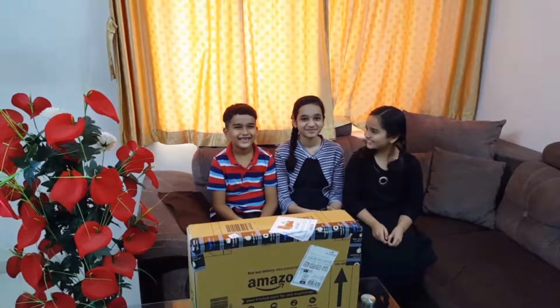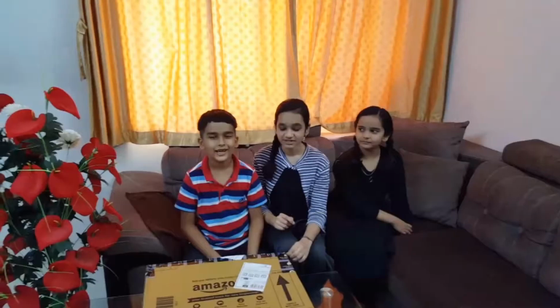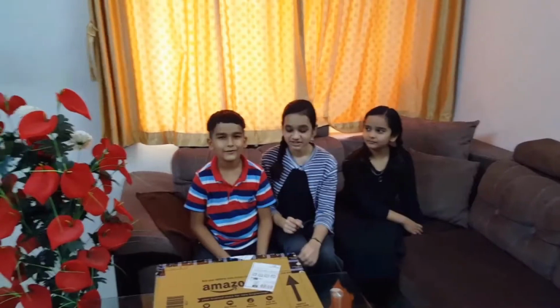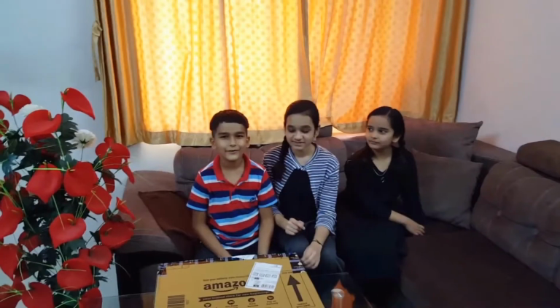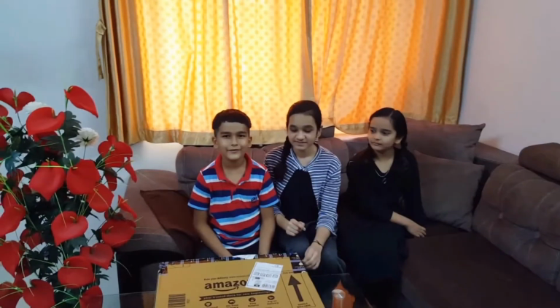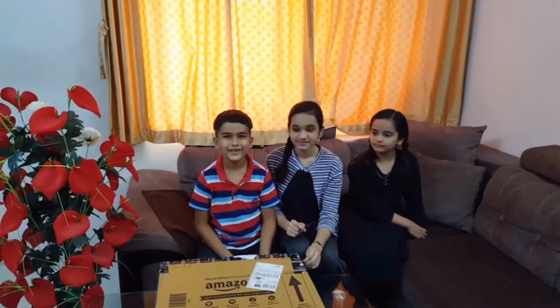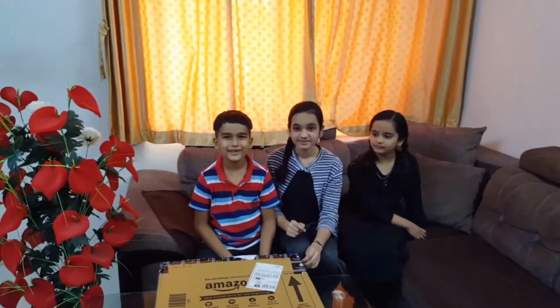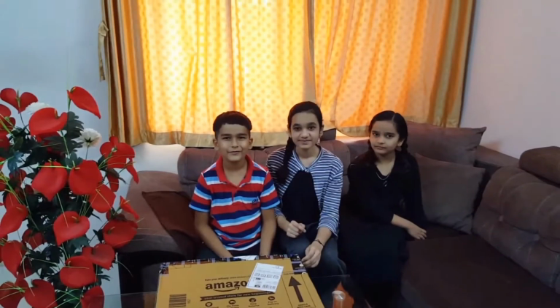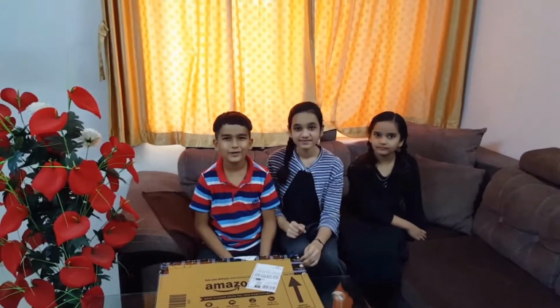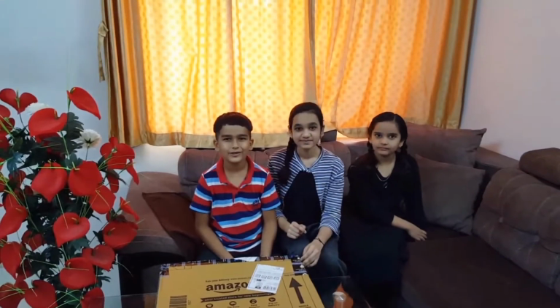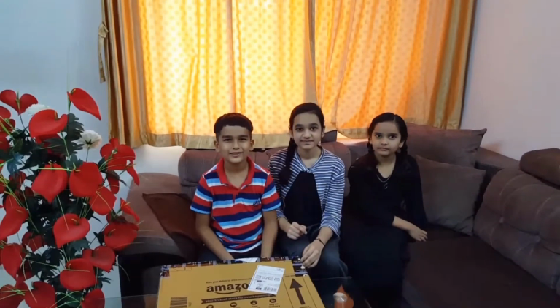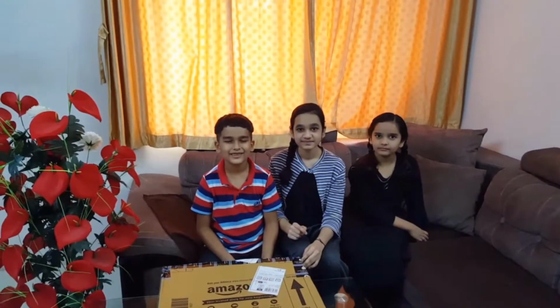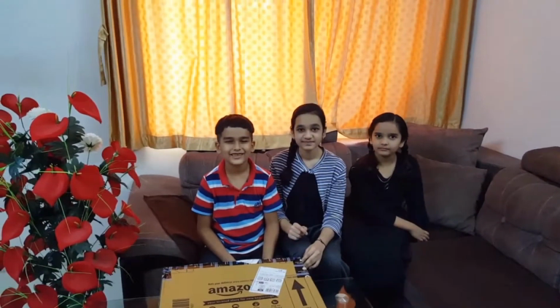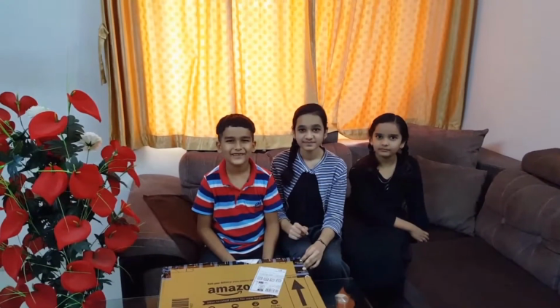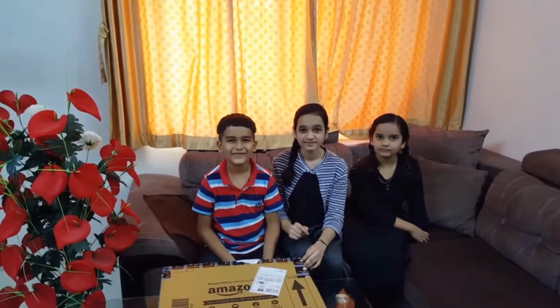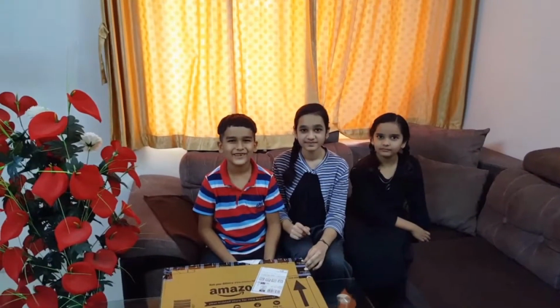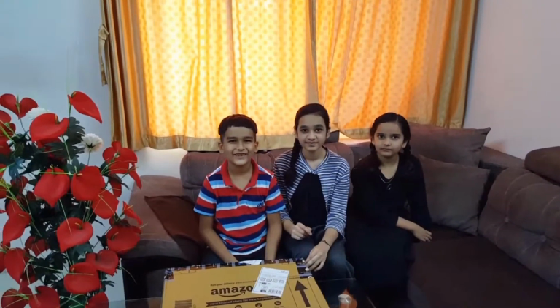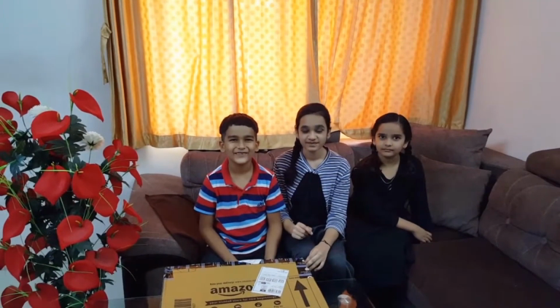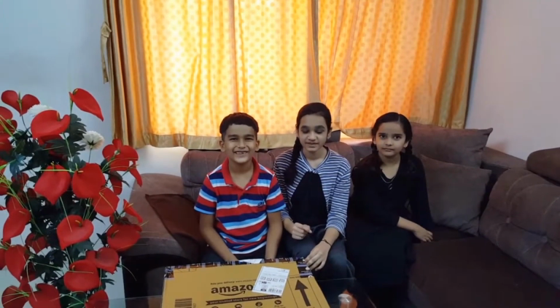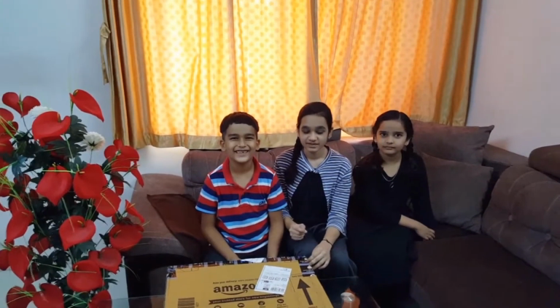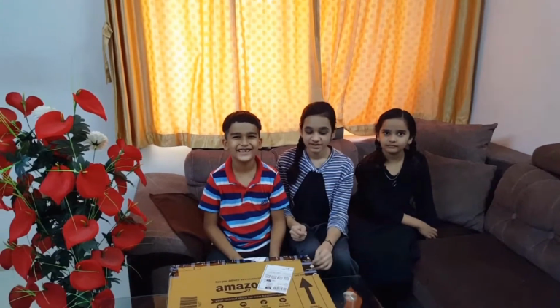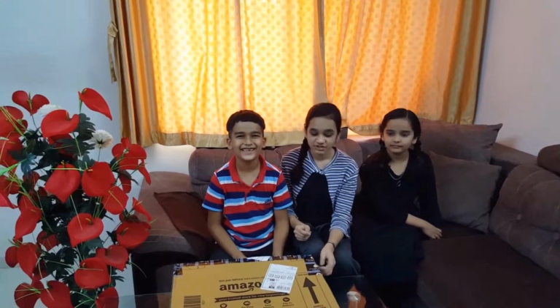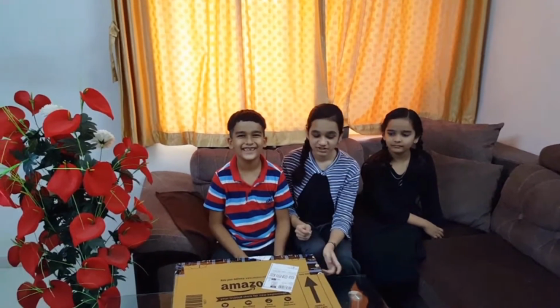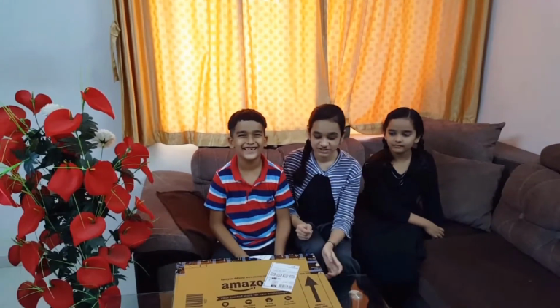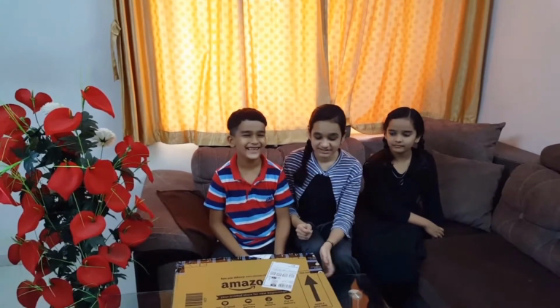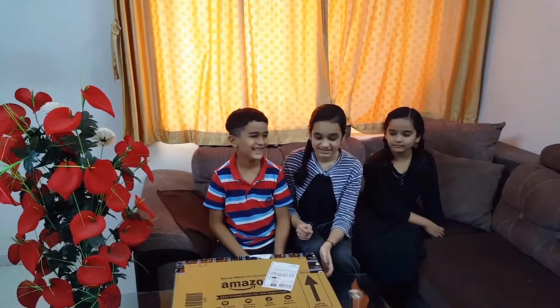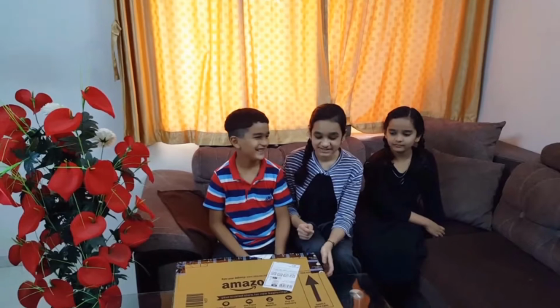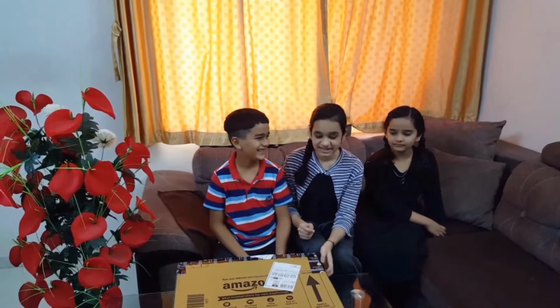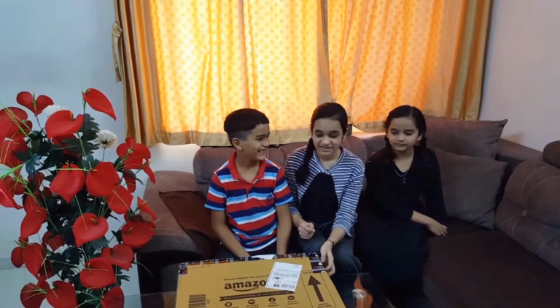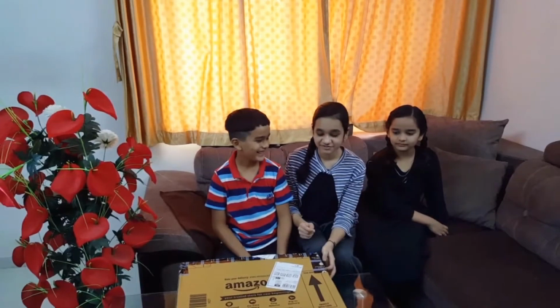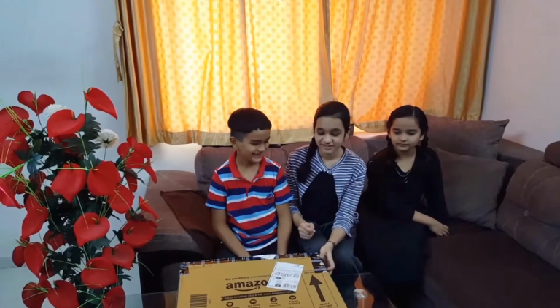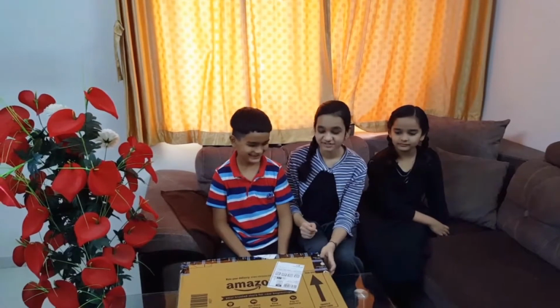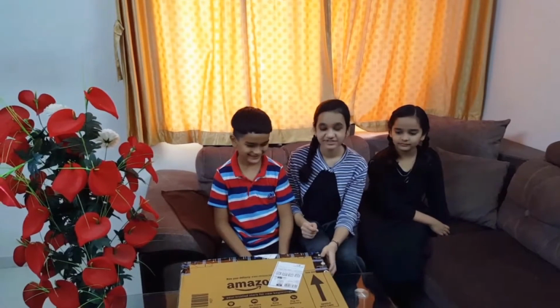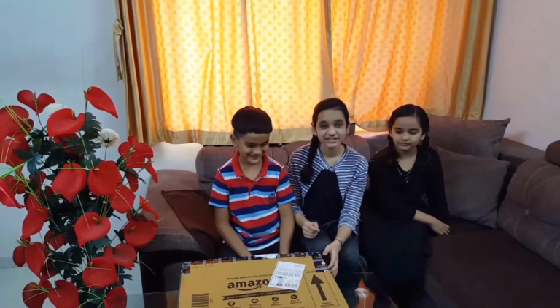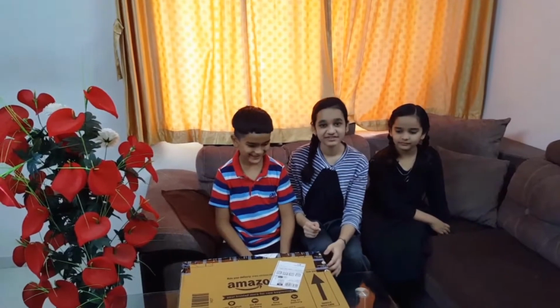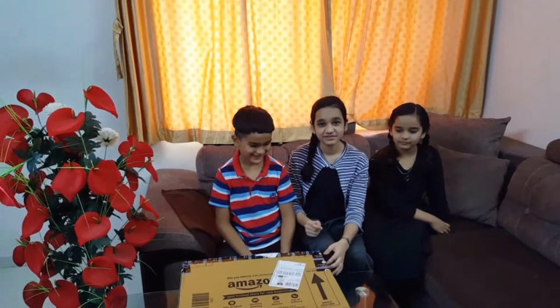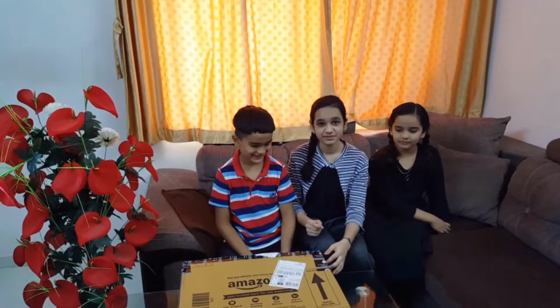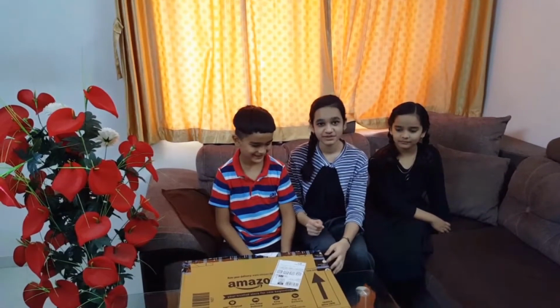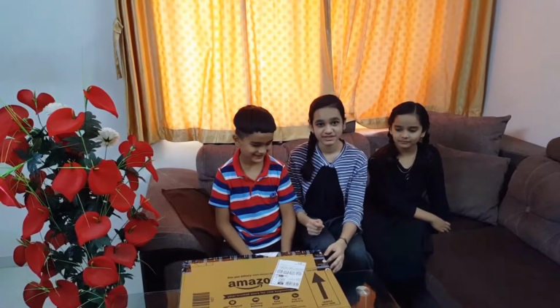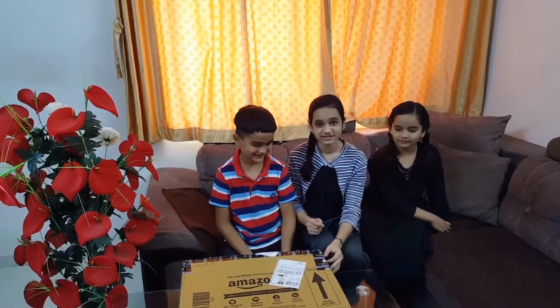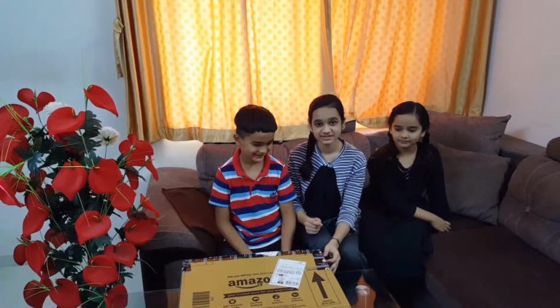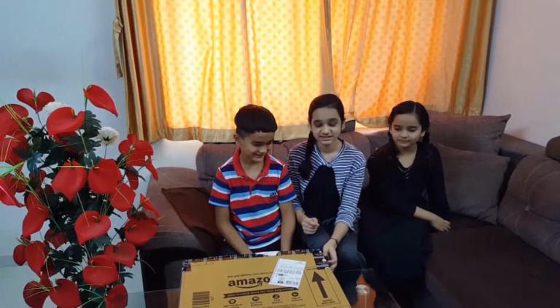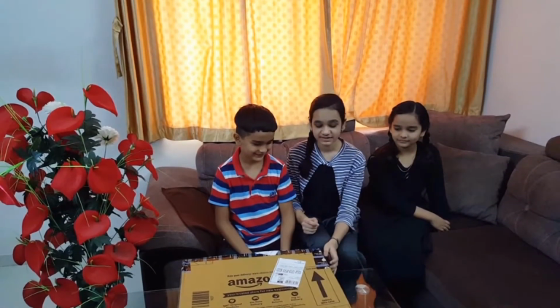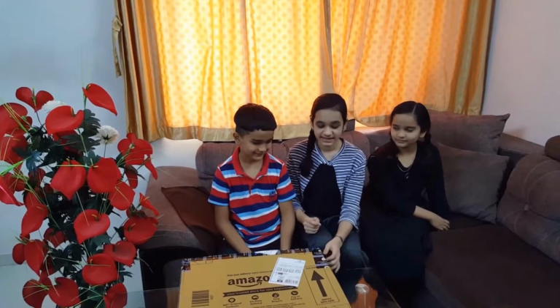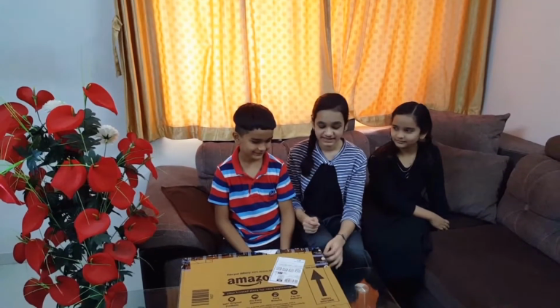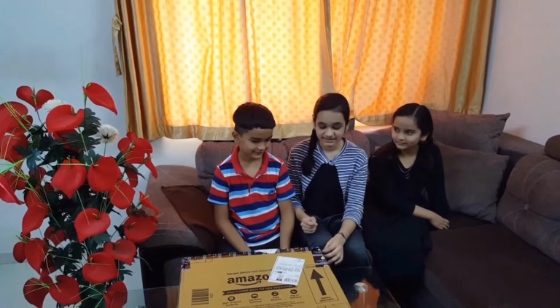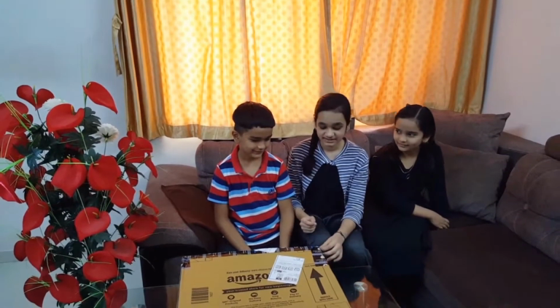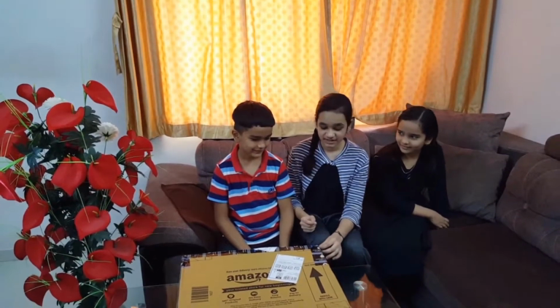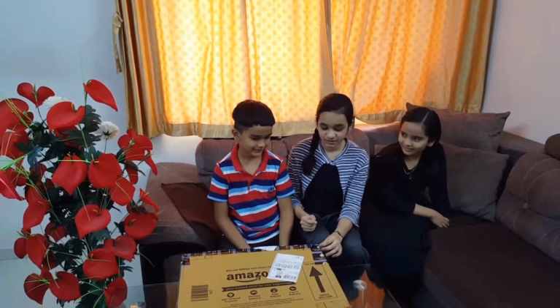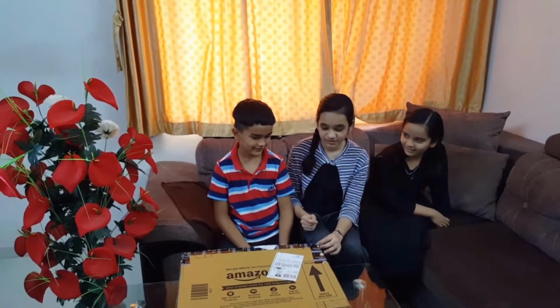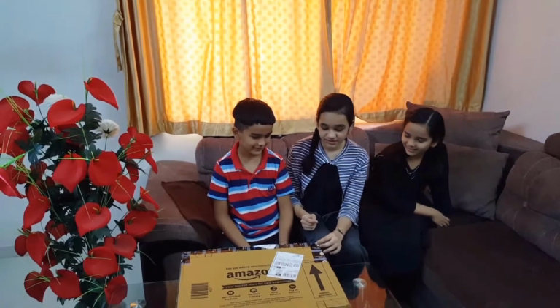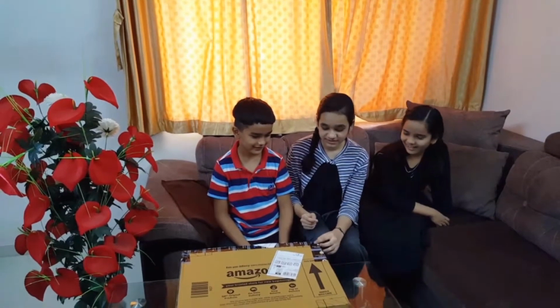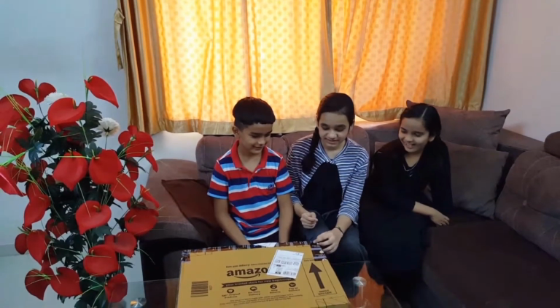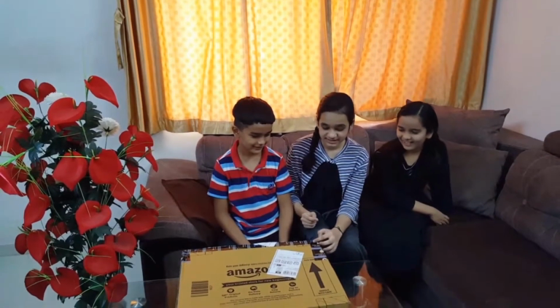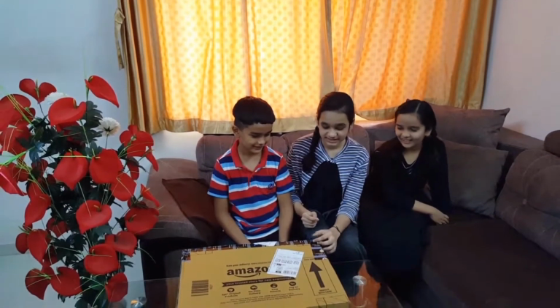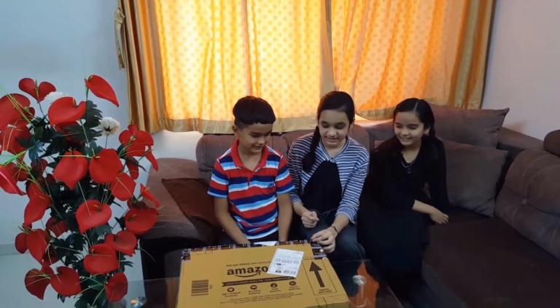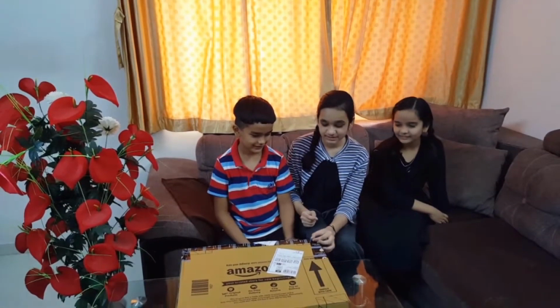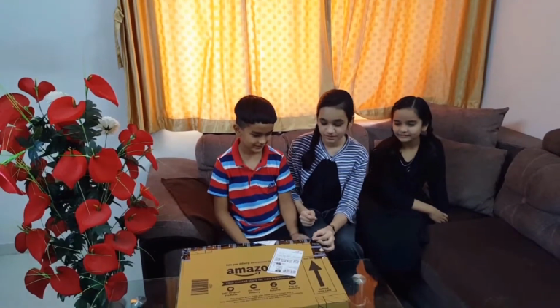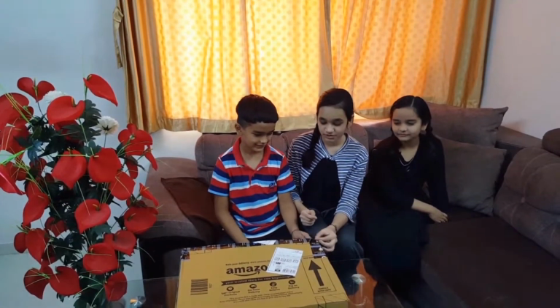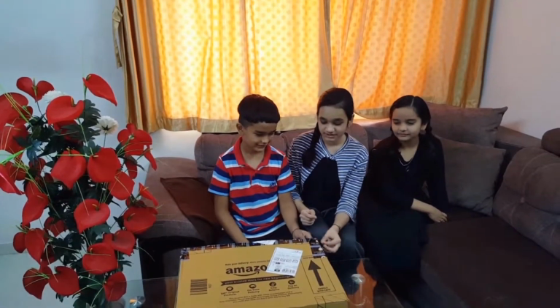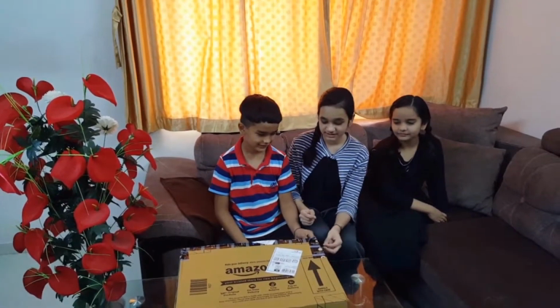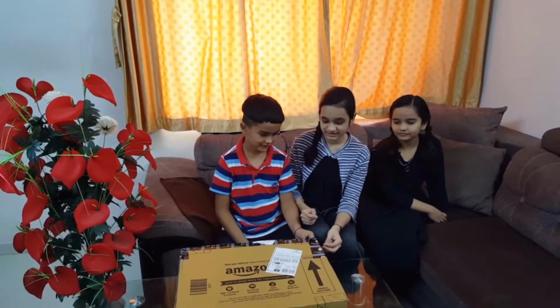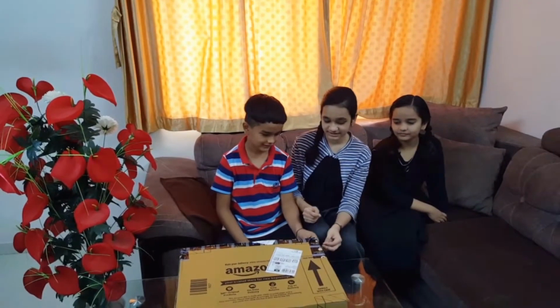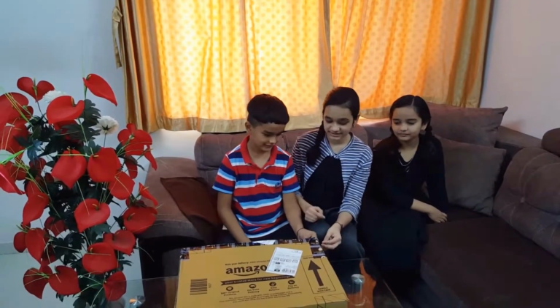Now we will unbox the laptop. This is an i5-11th generation processor and we will now start unboxing it.